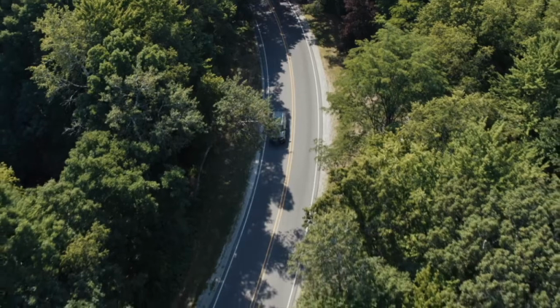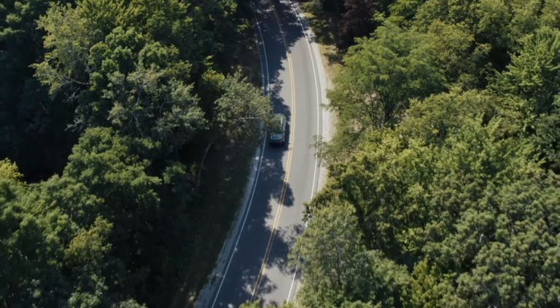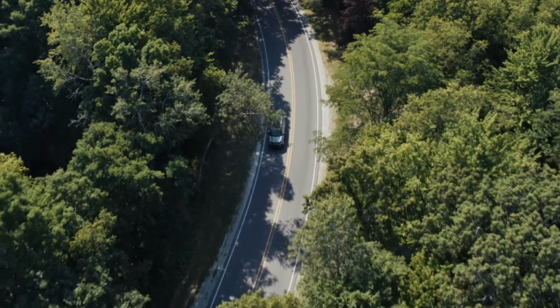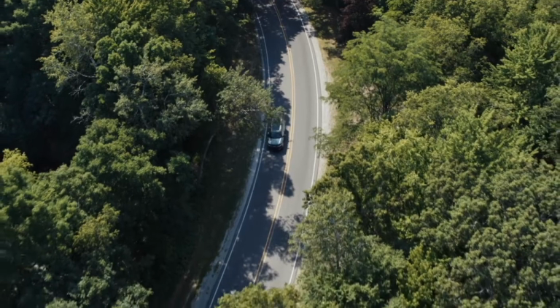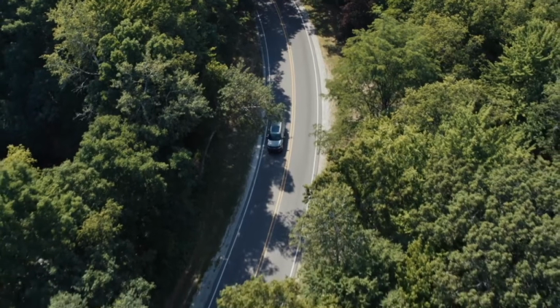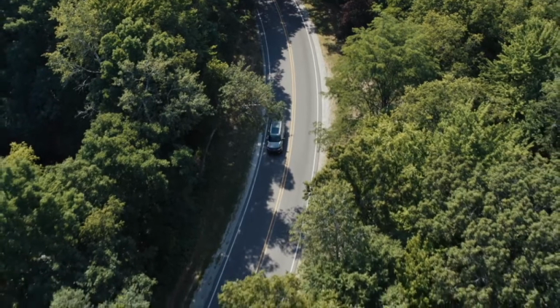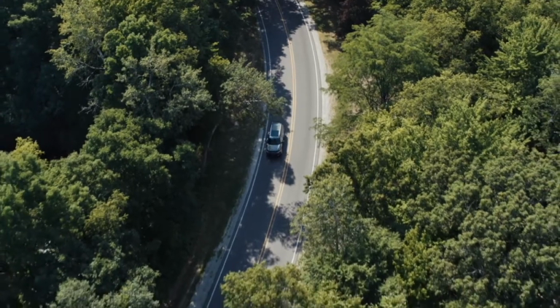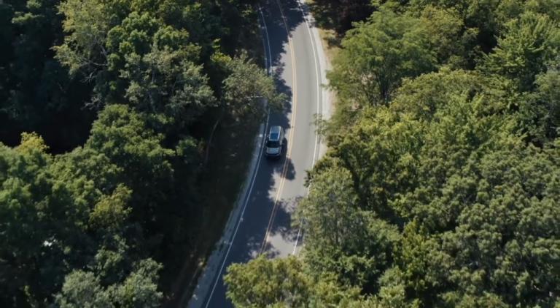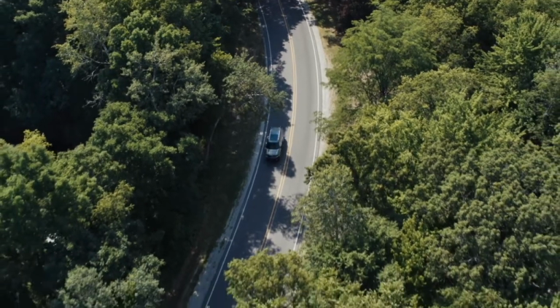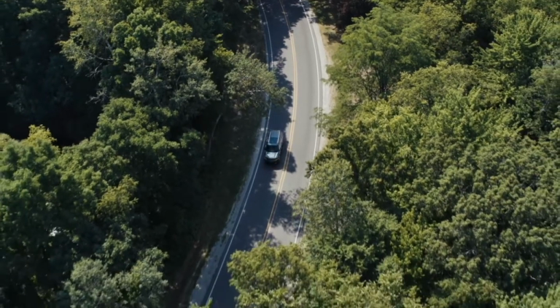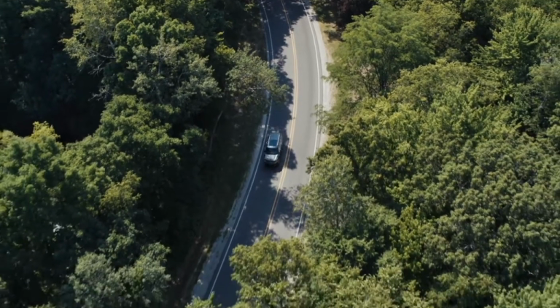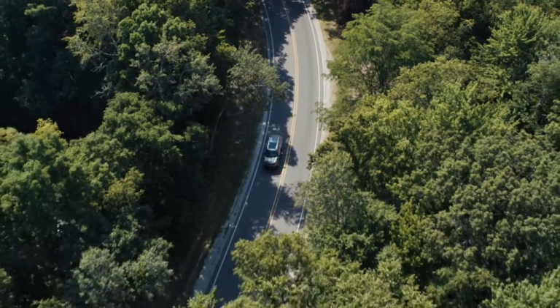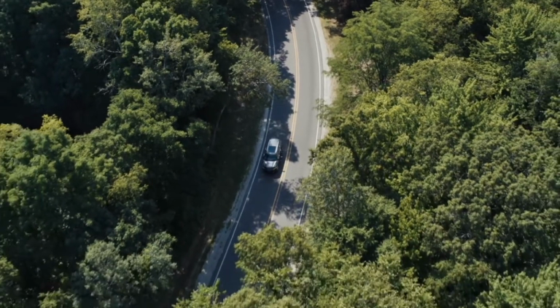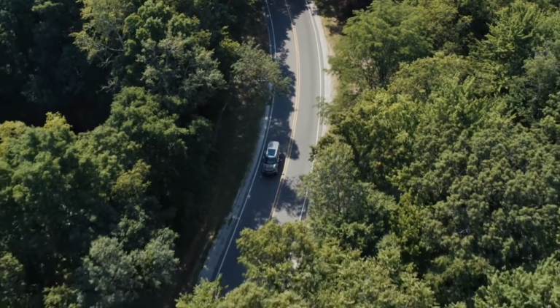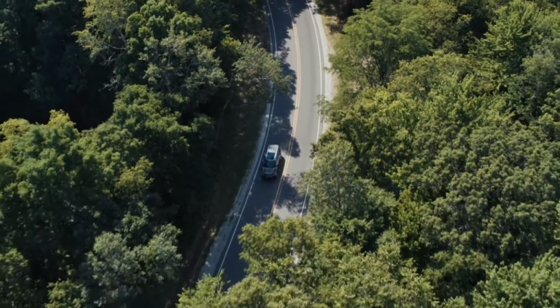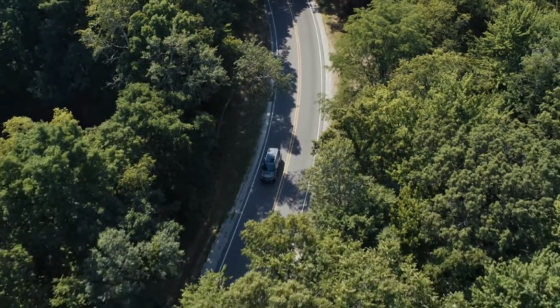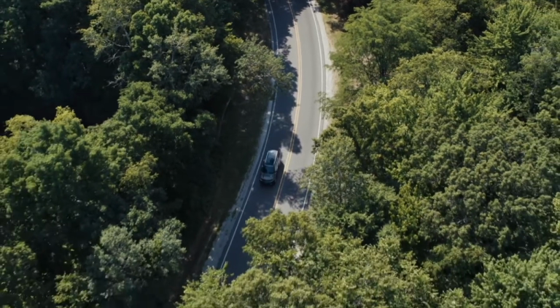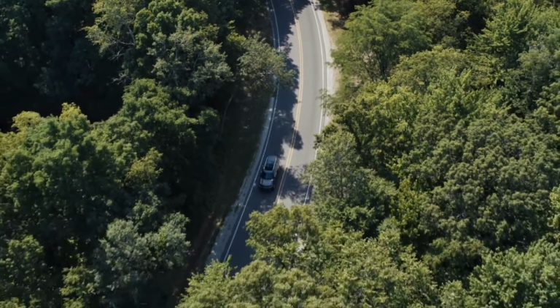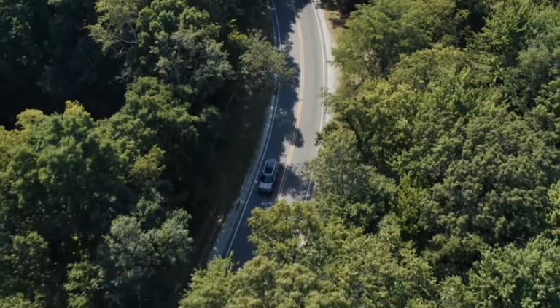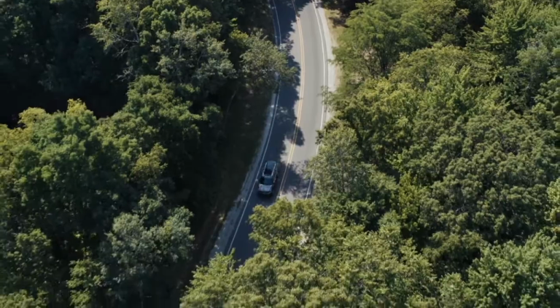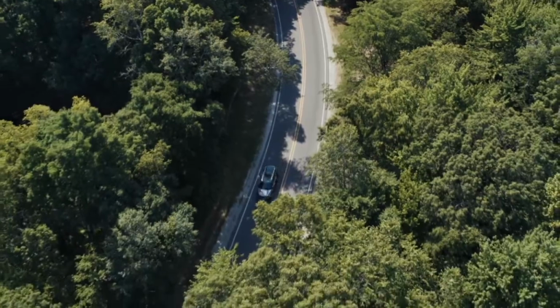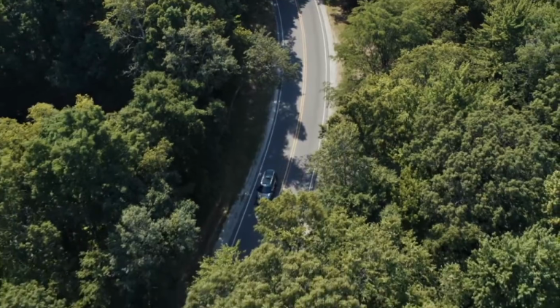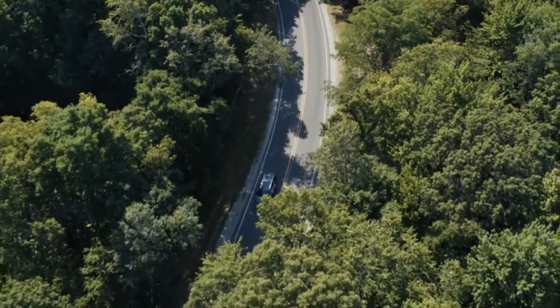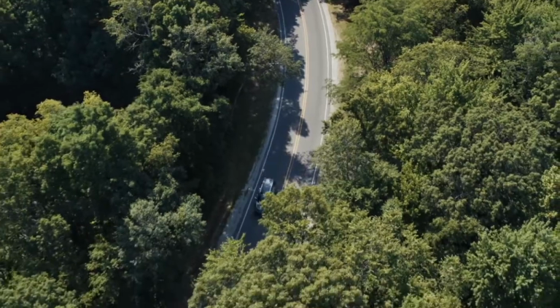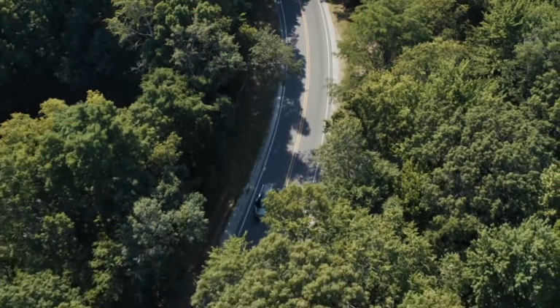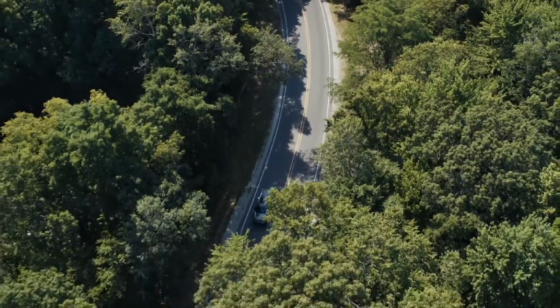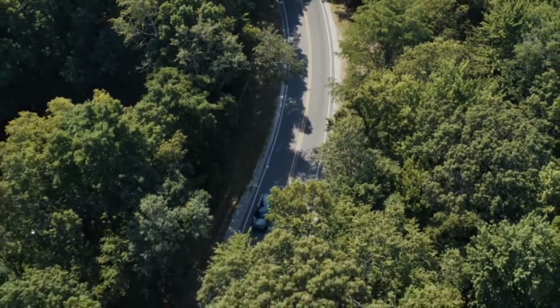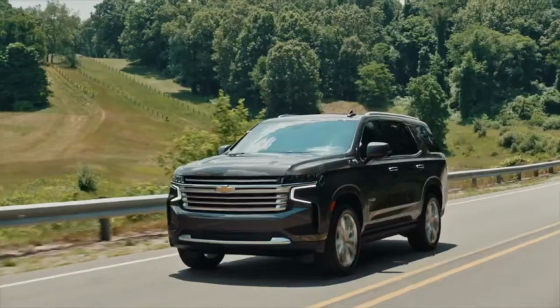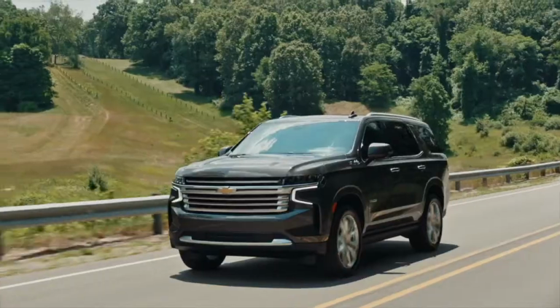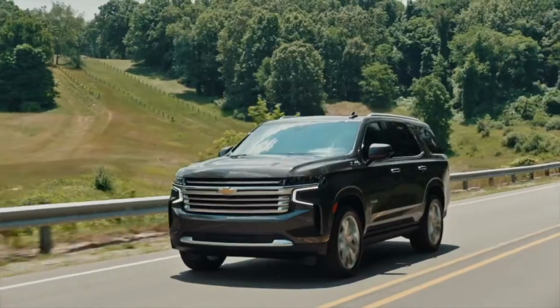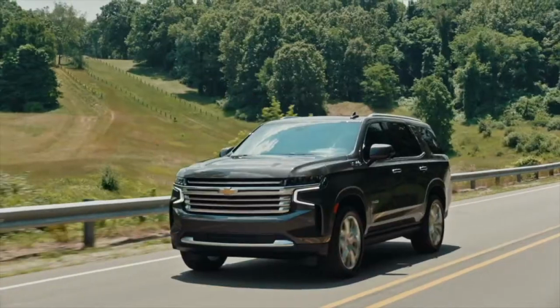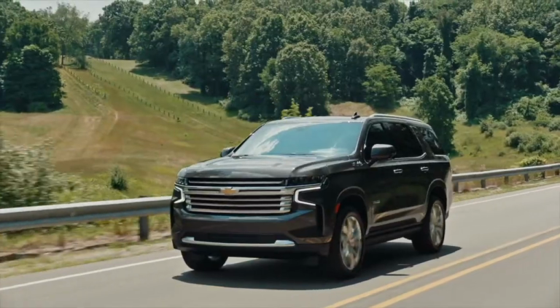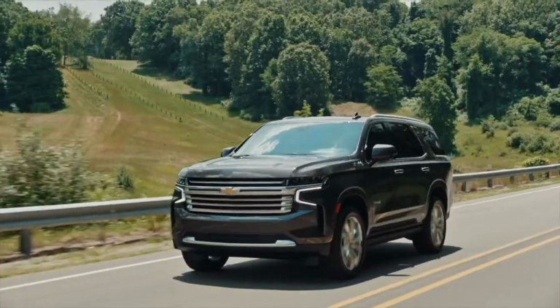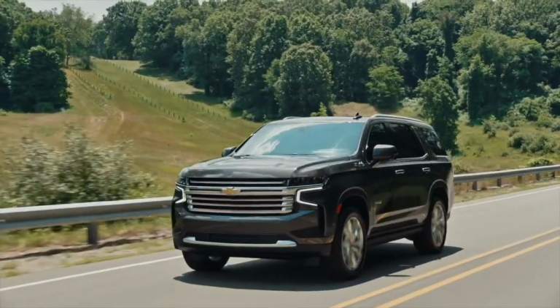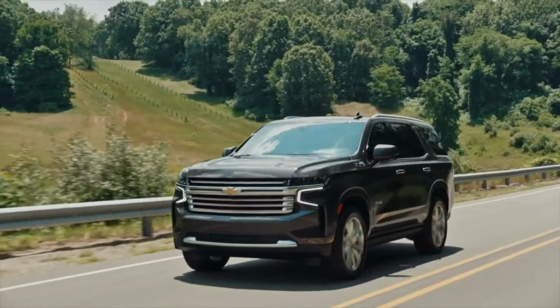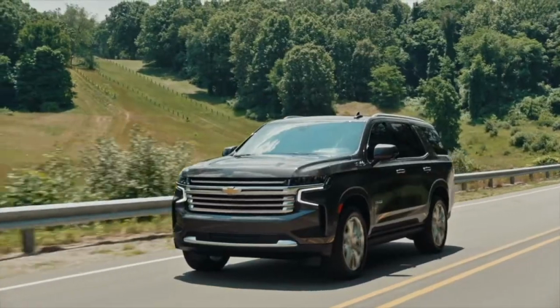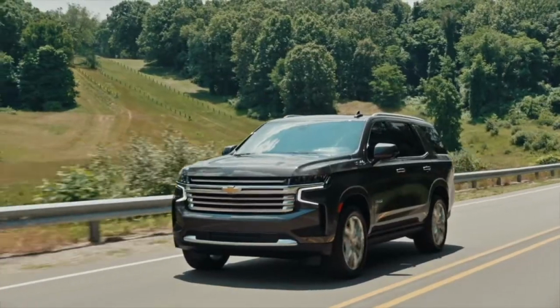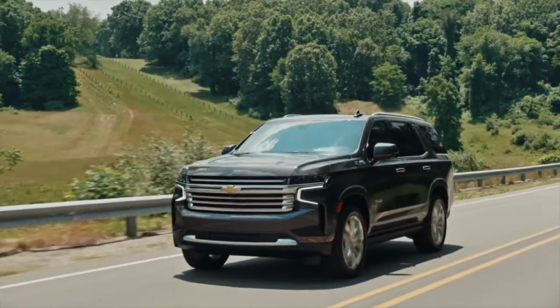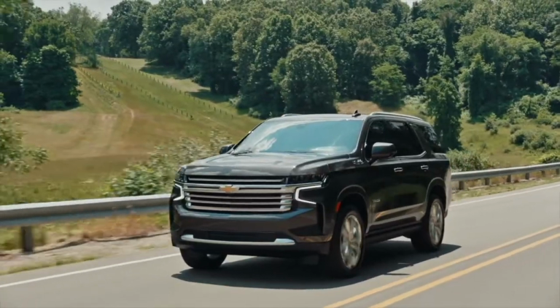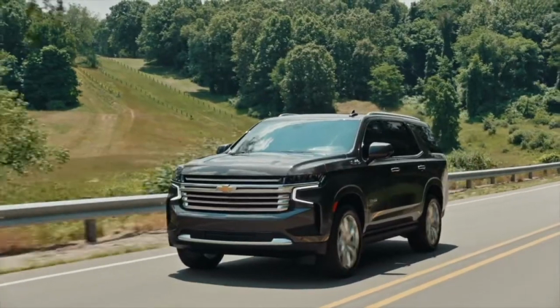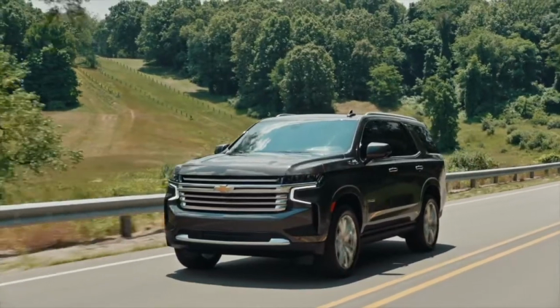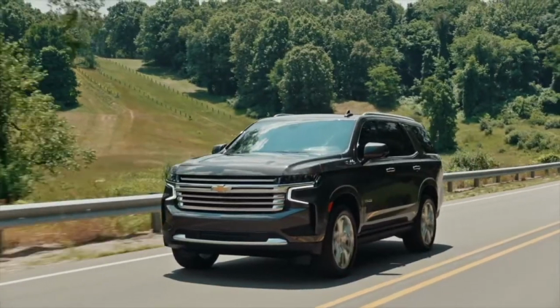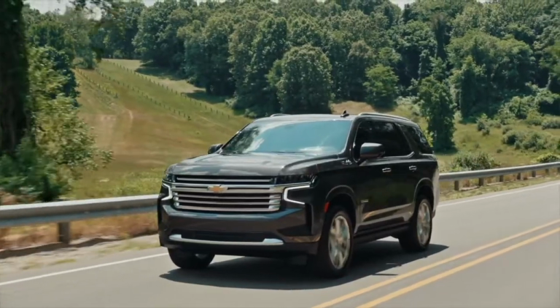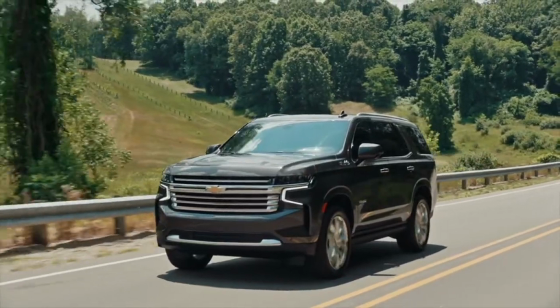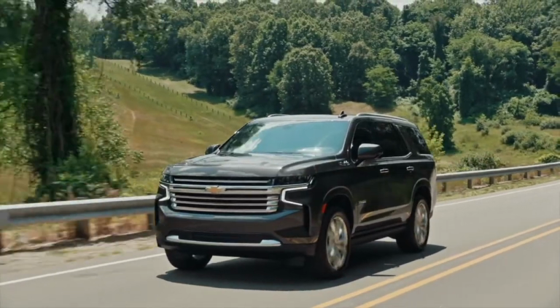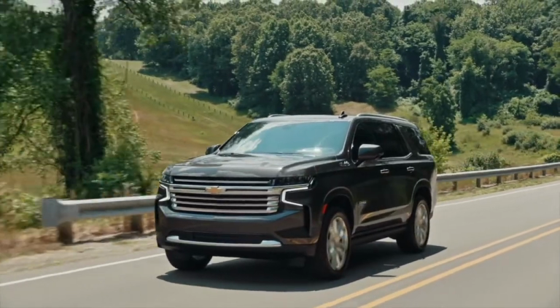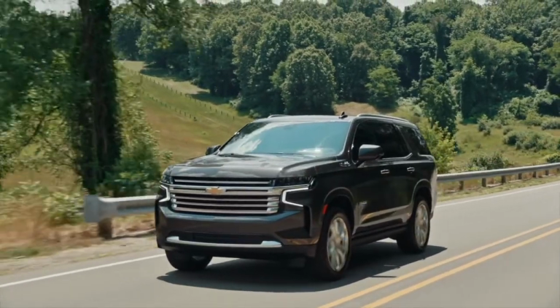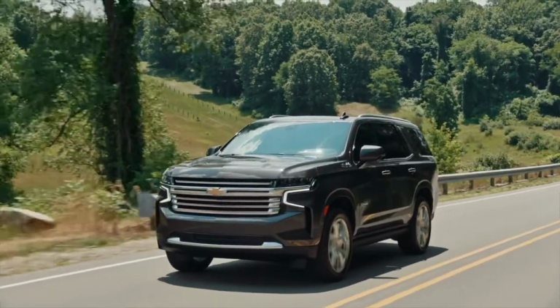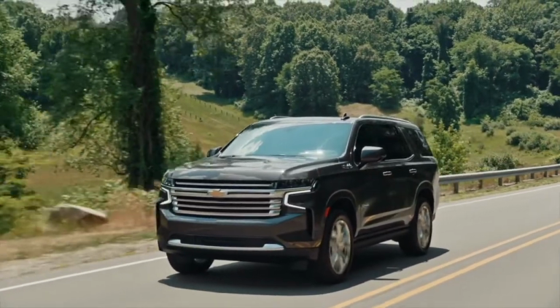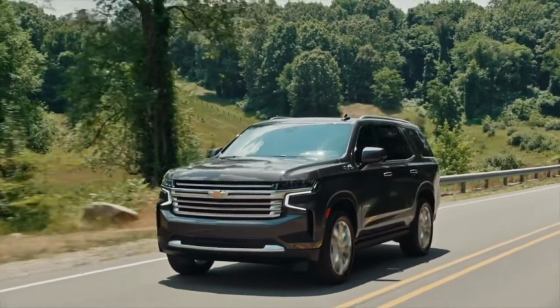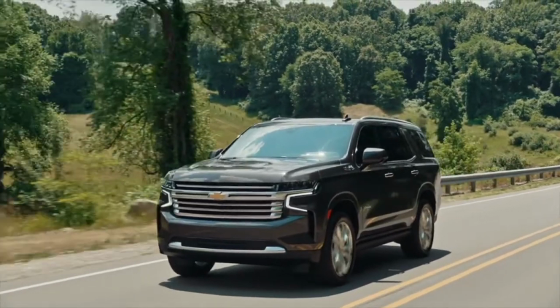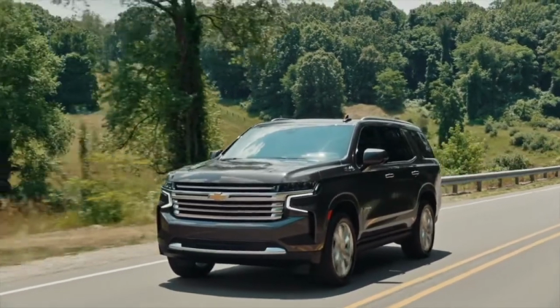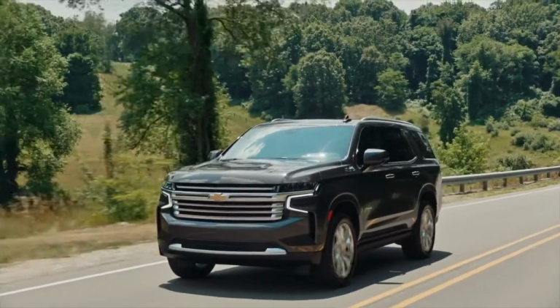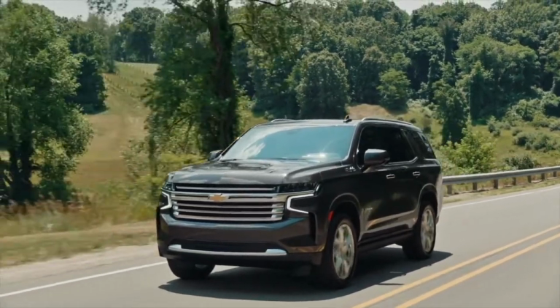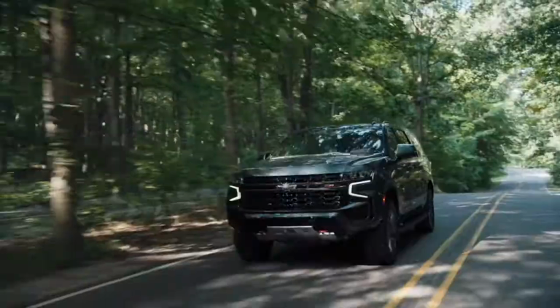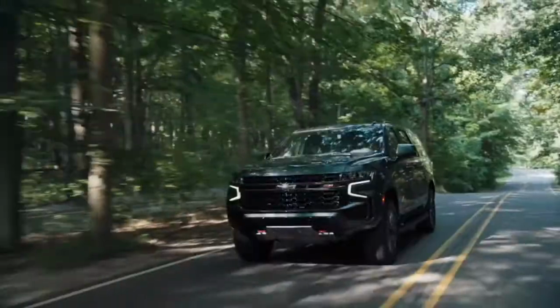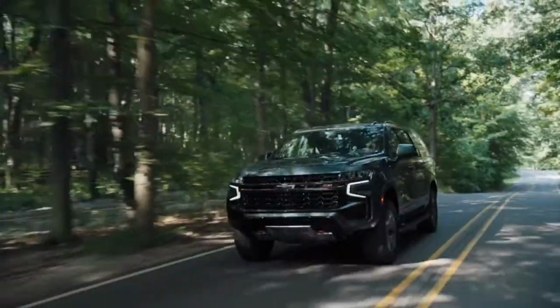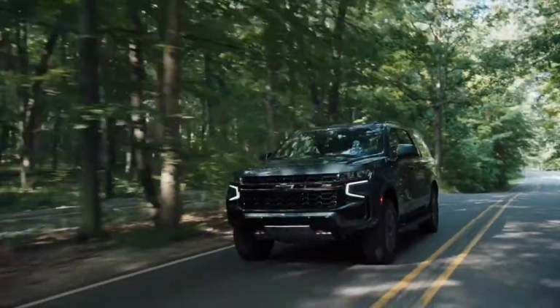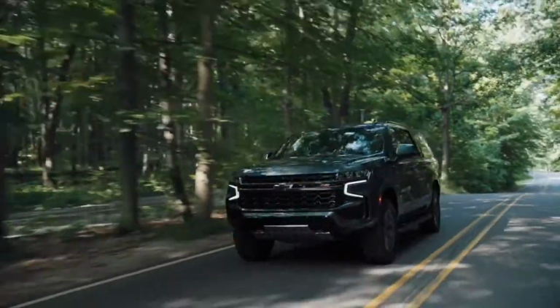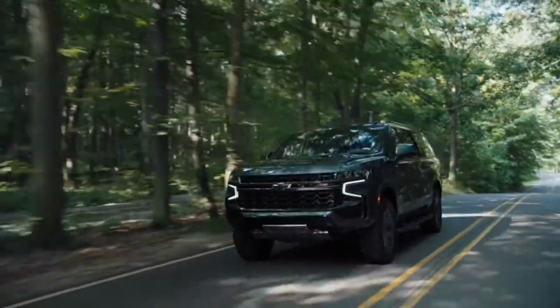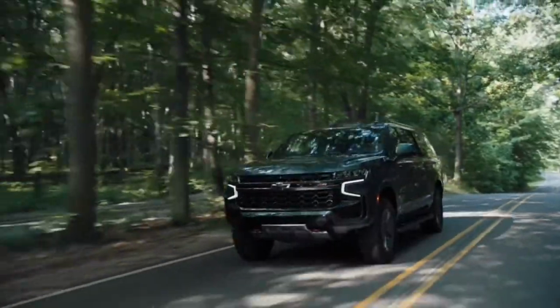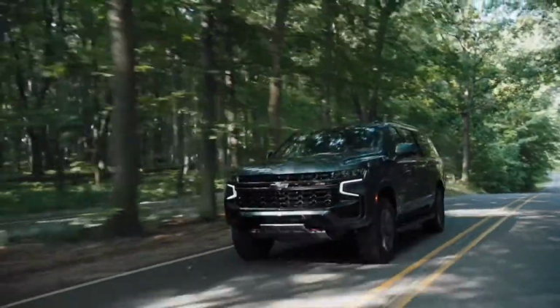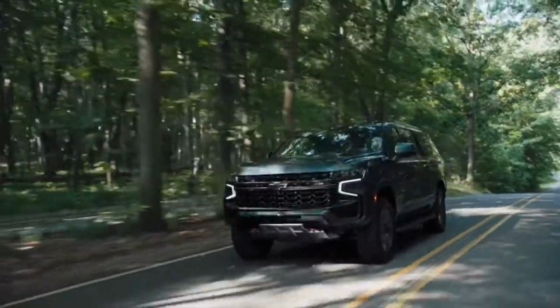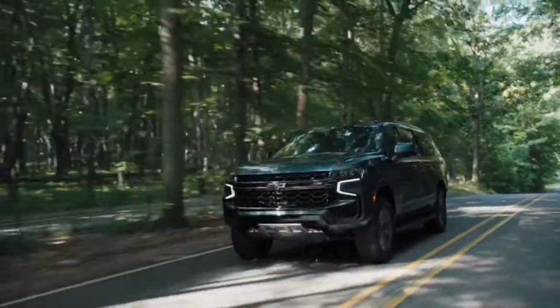Let's dive into three key areas of change: best-in-class max cargo volume, superior driving dynamics, and the right technology for our customers.